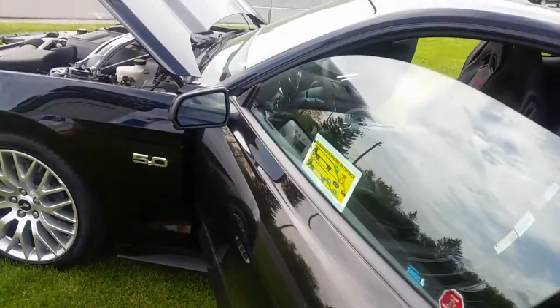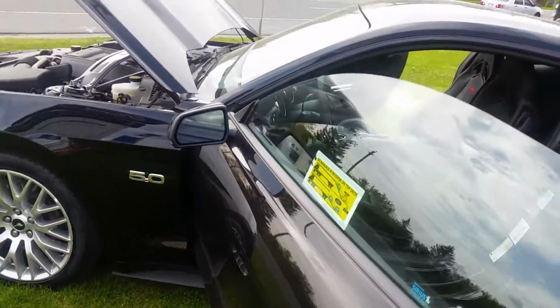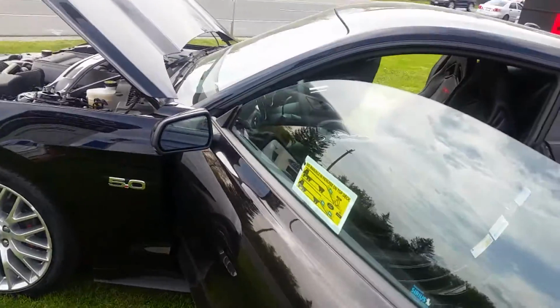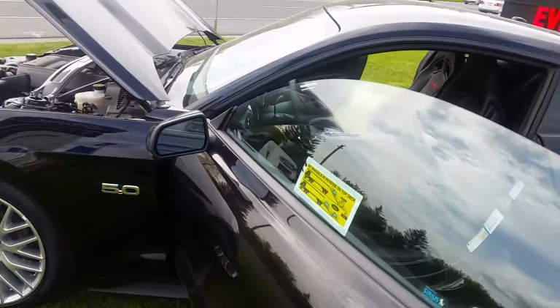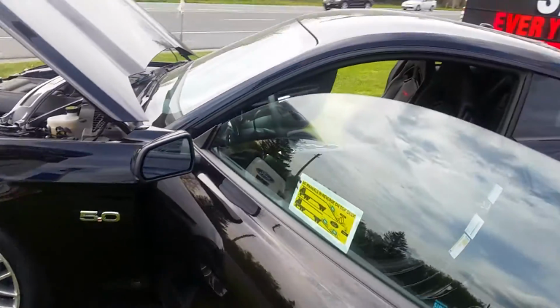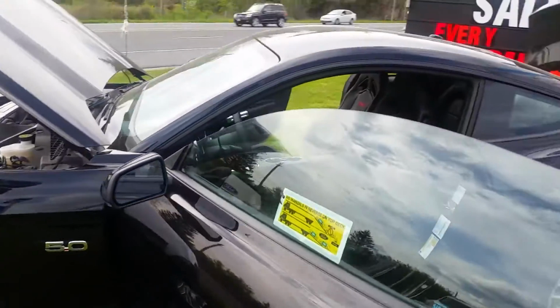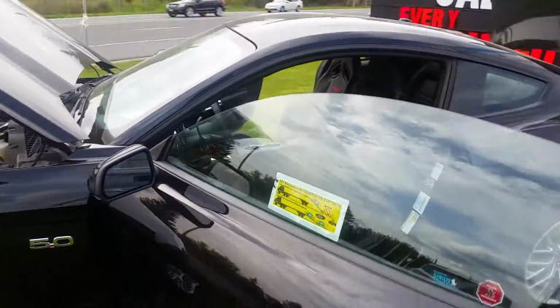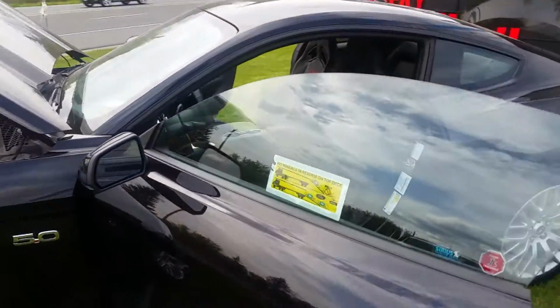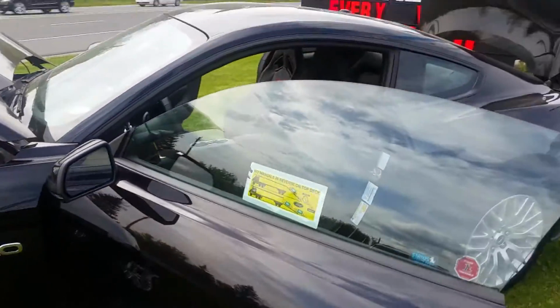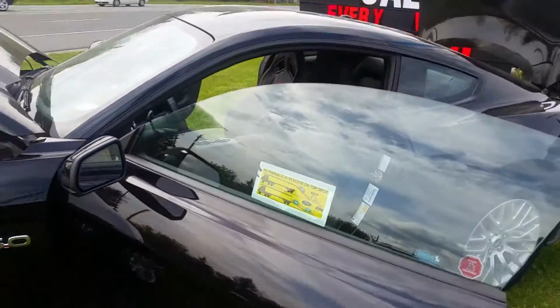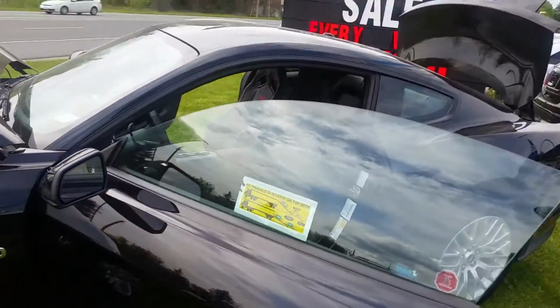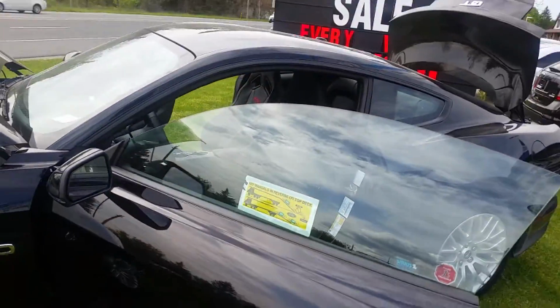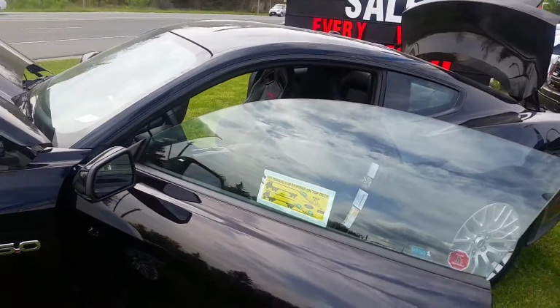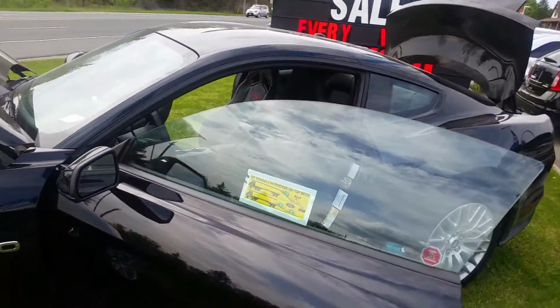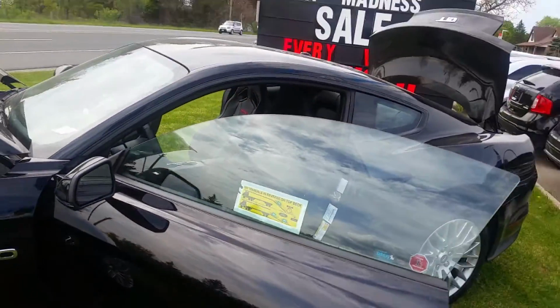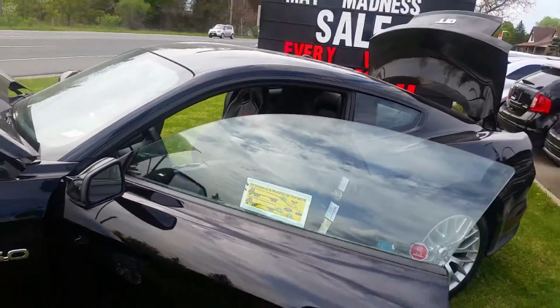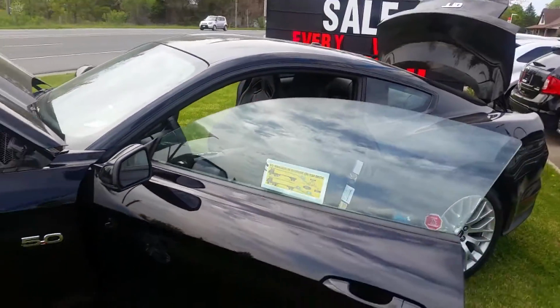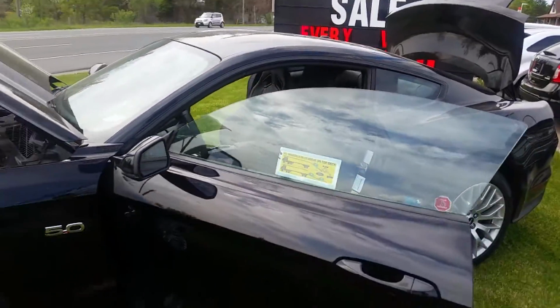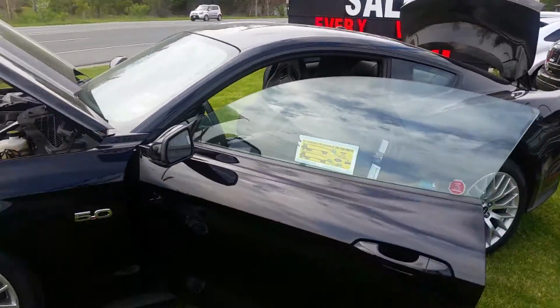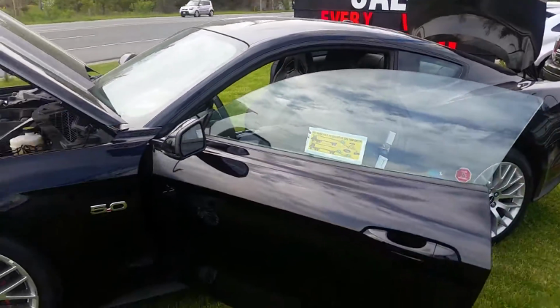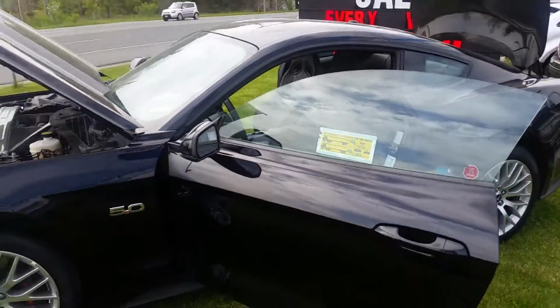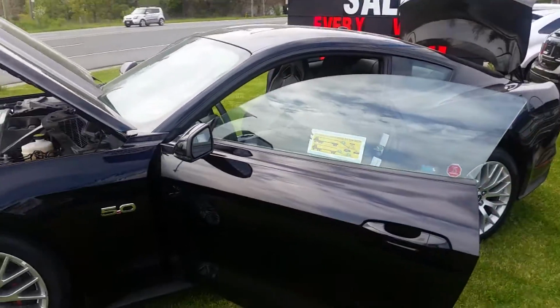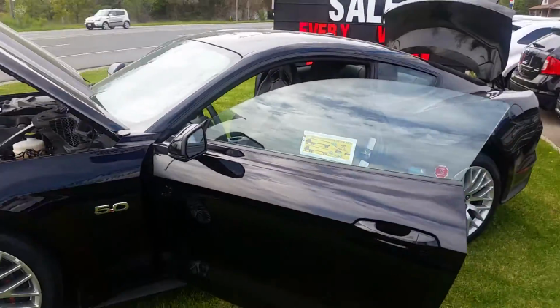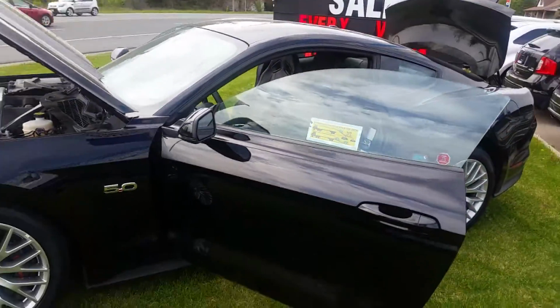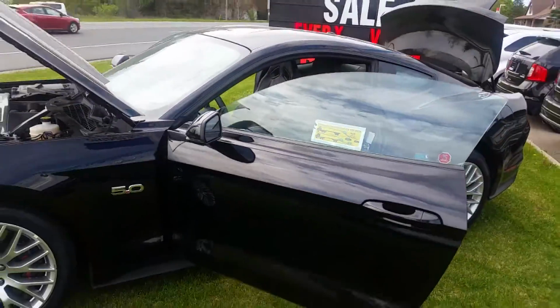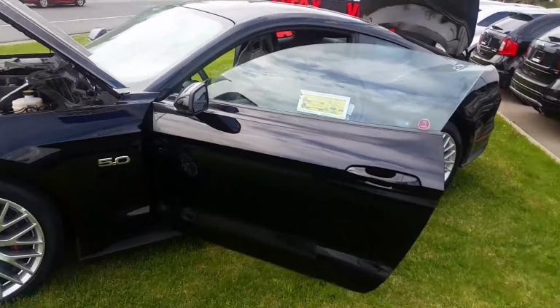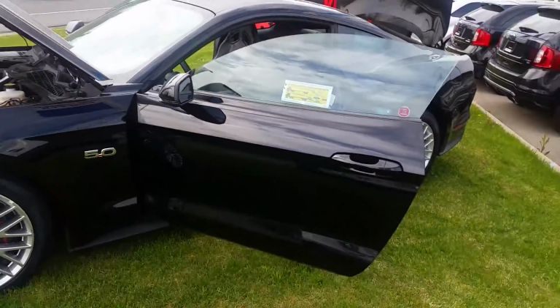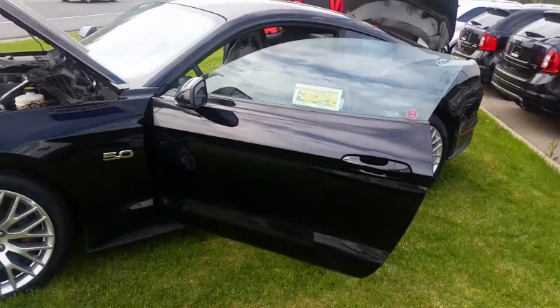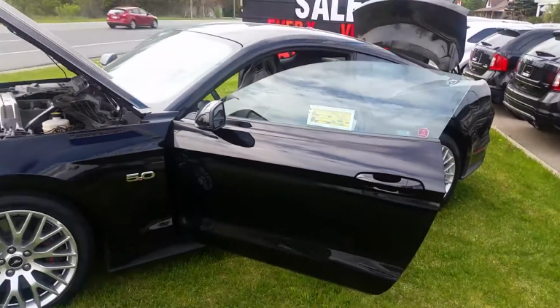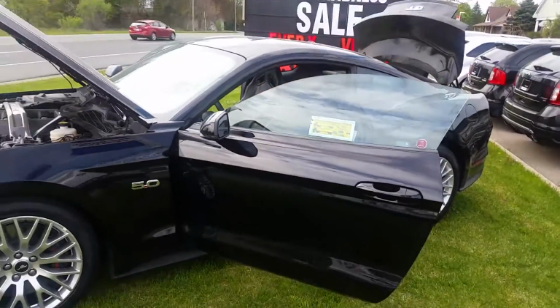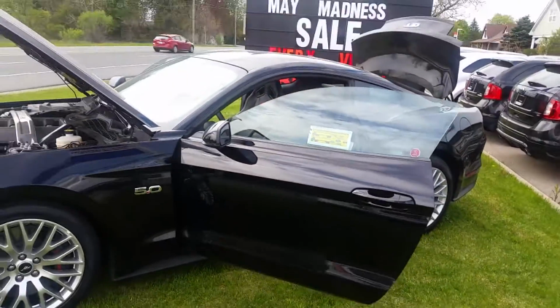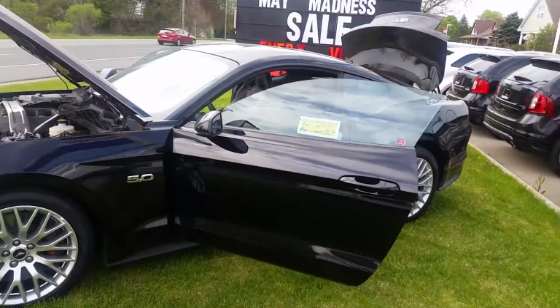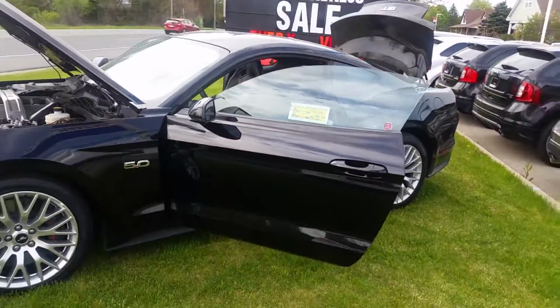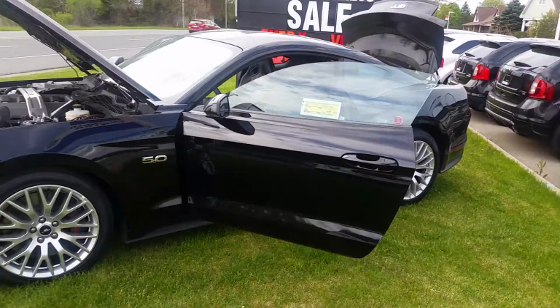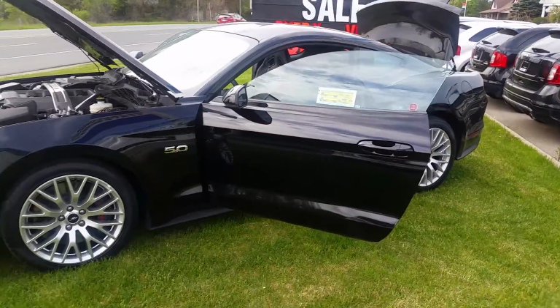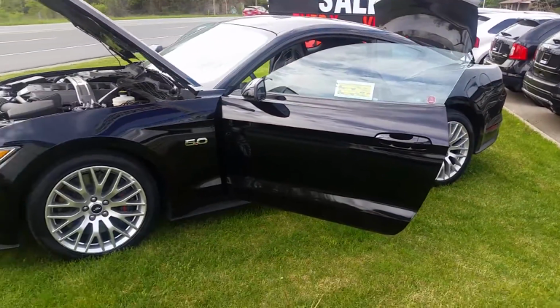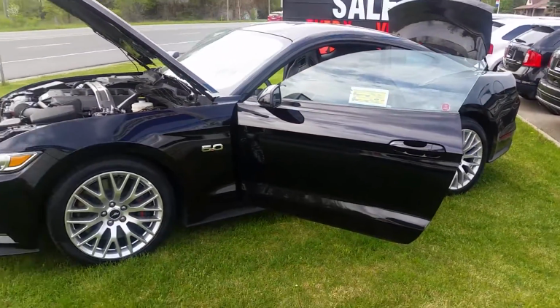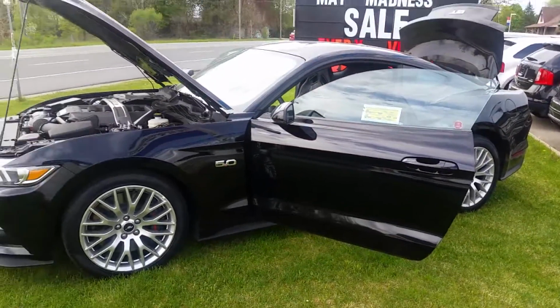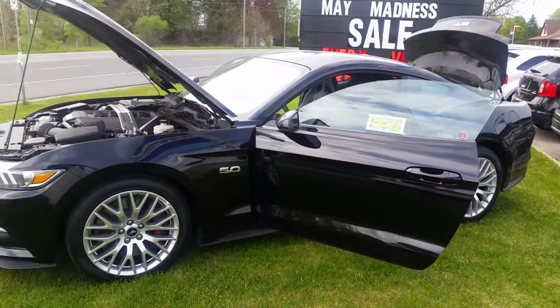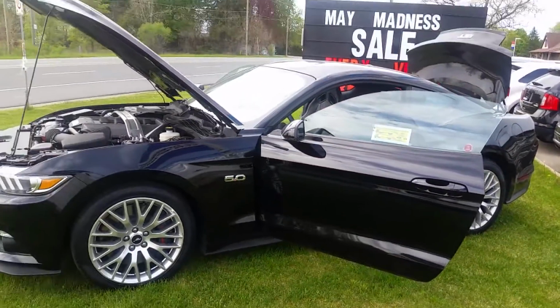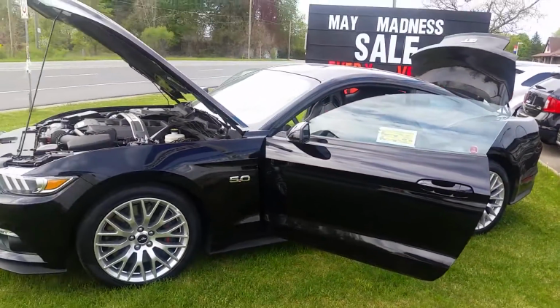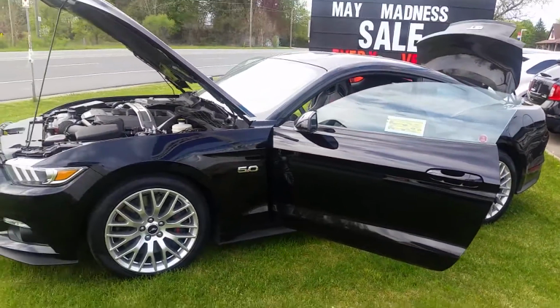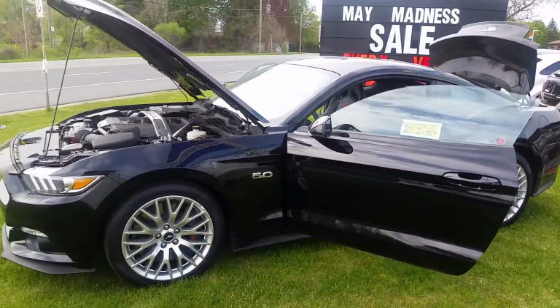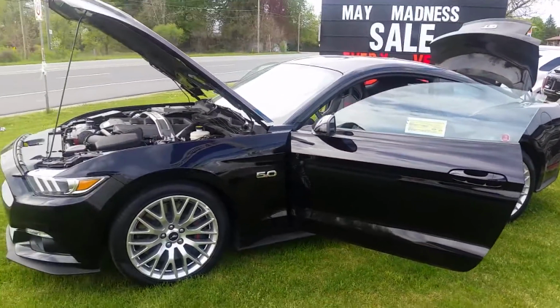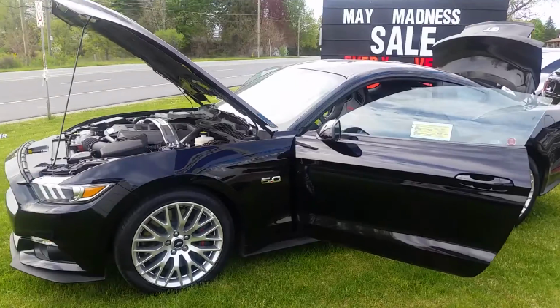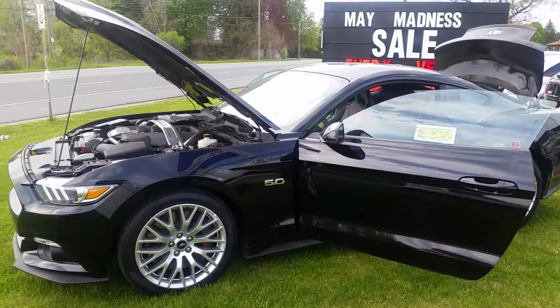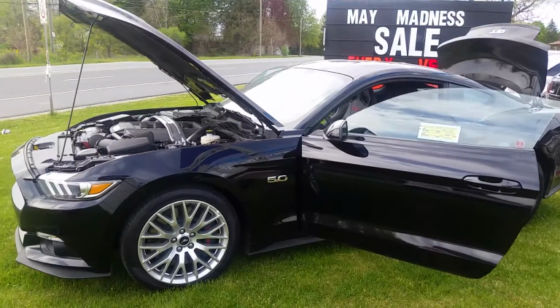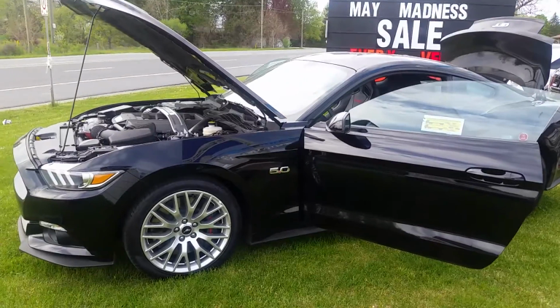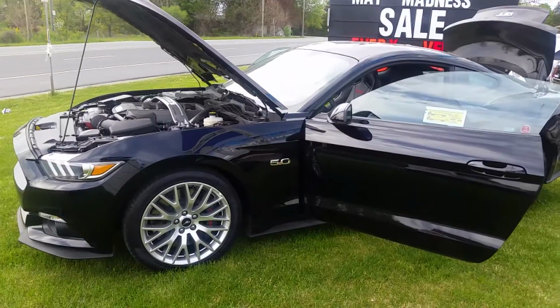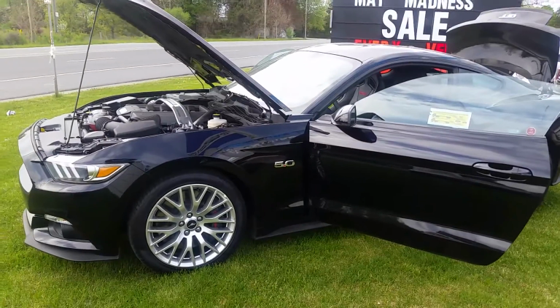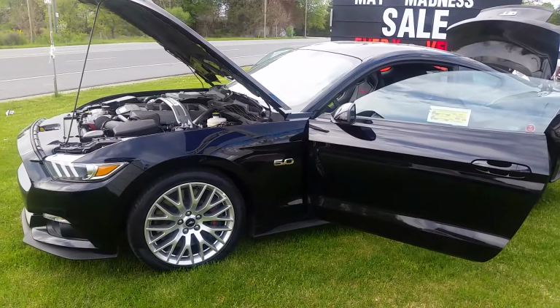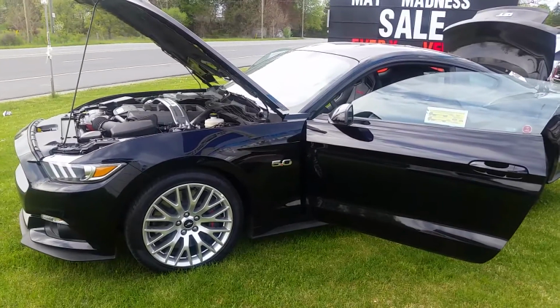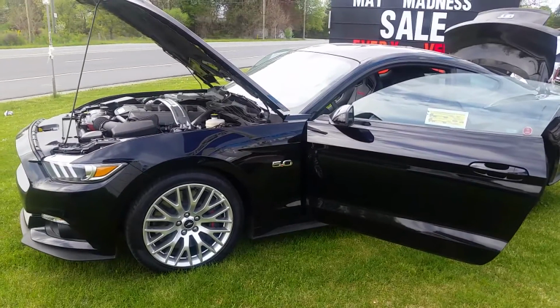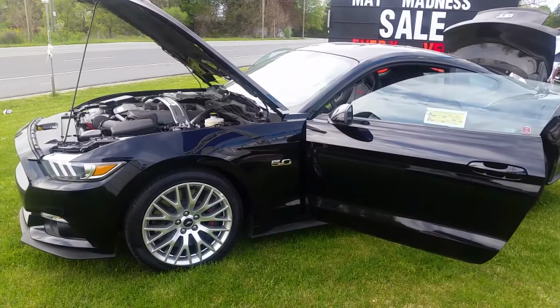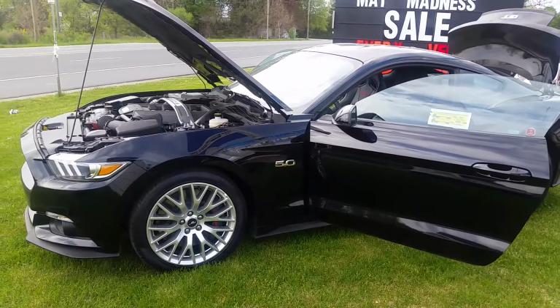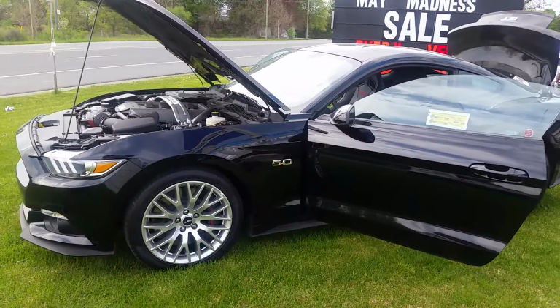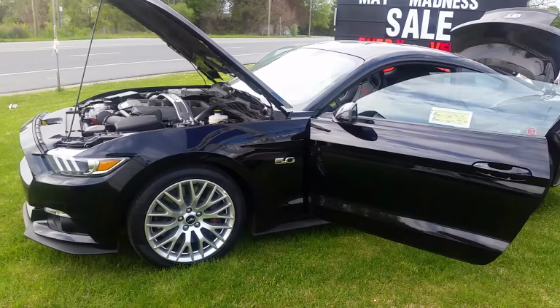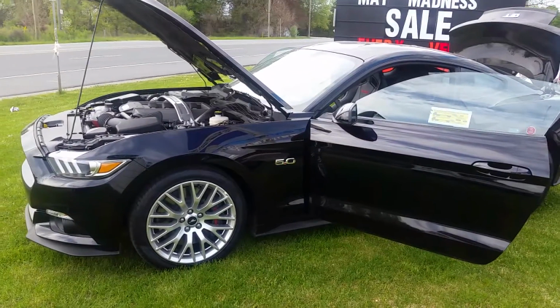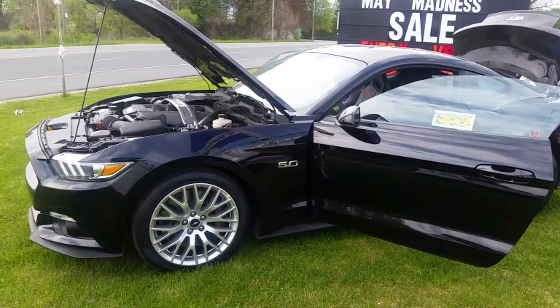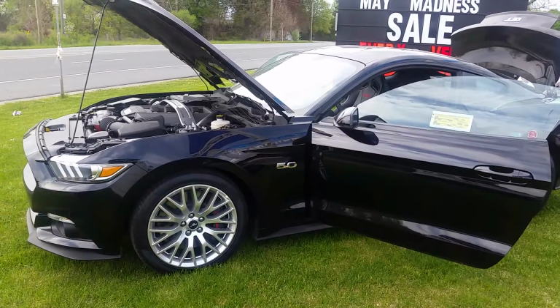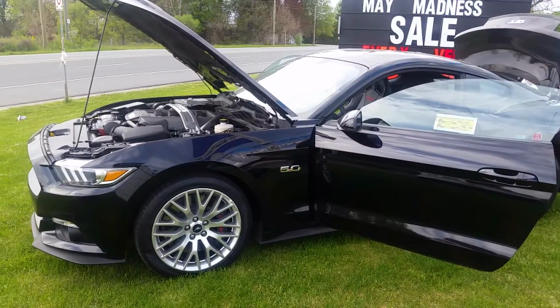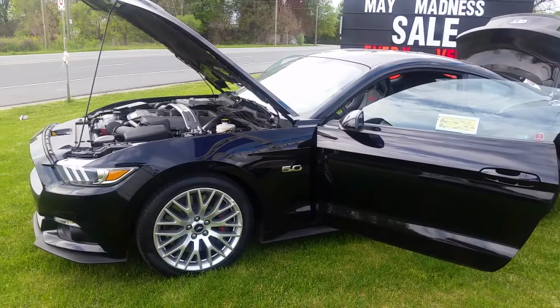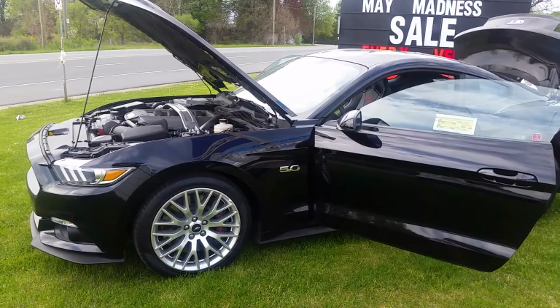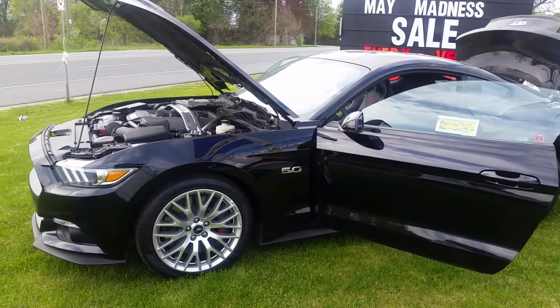So why don't you come on down to Northway Ford, see me, Chris Lai, and let's get out on a test drive in this beautiful 2016 Mustang GT. See you soon.